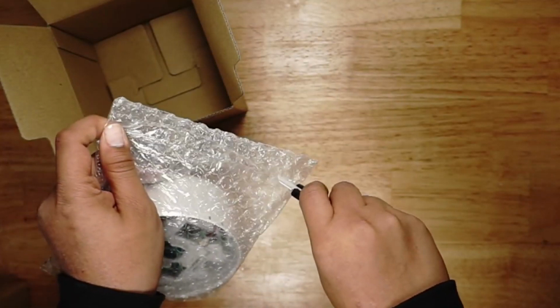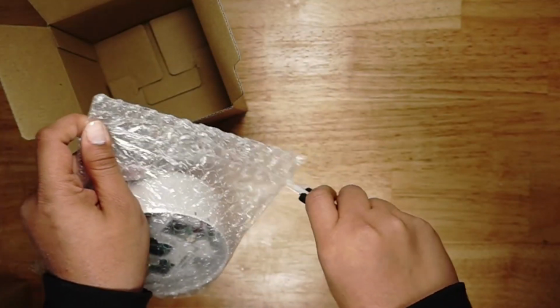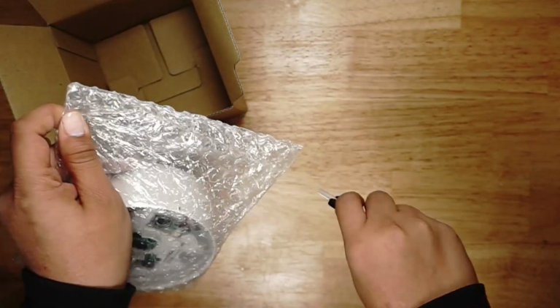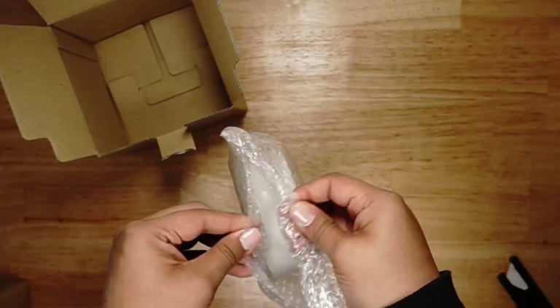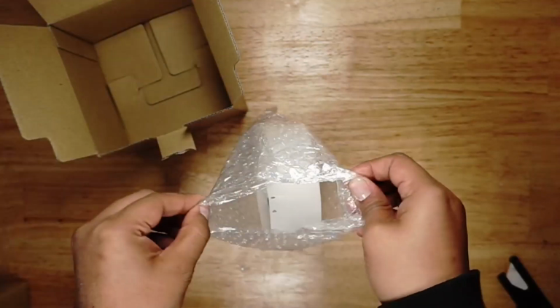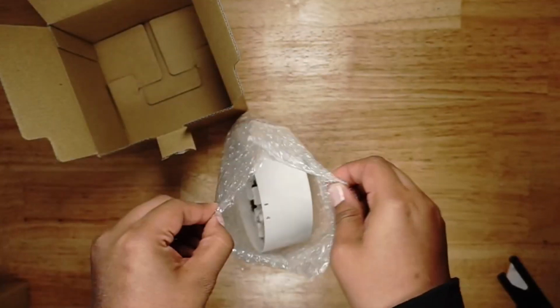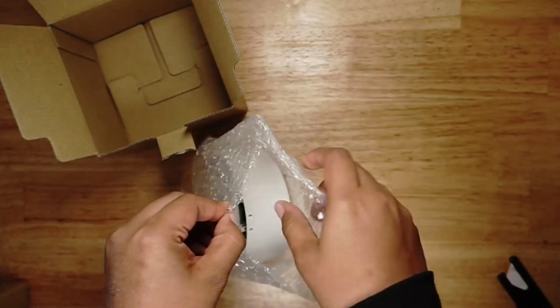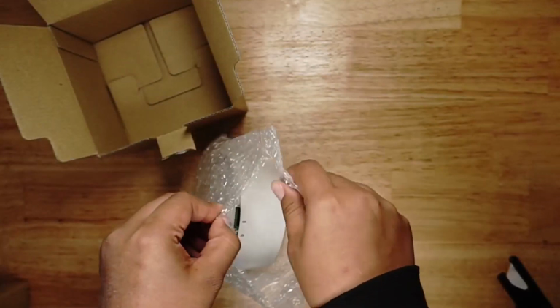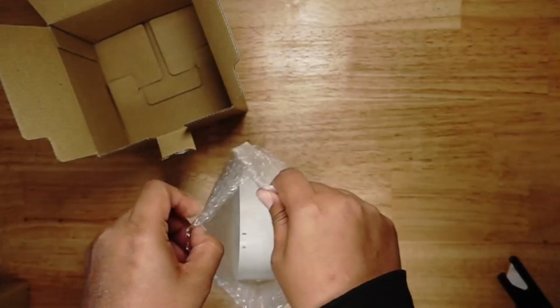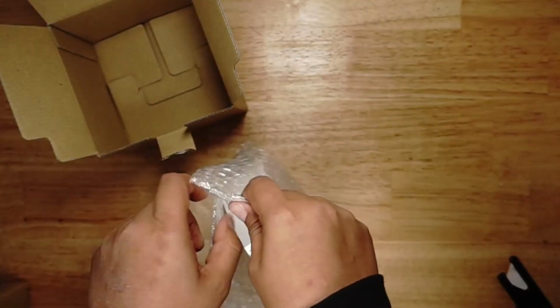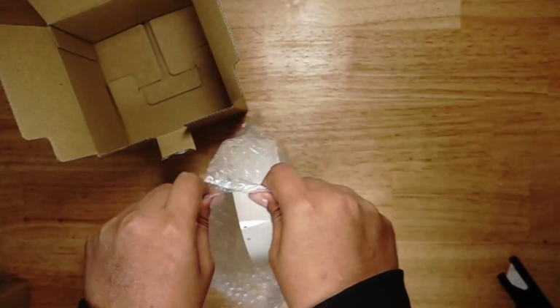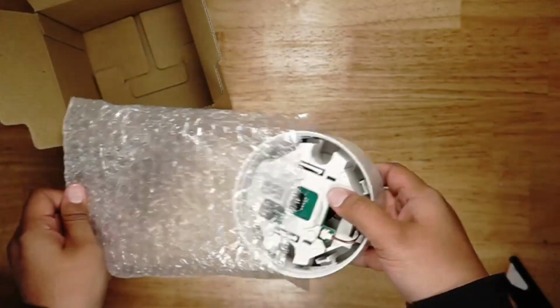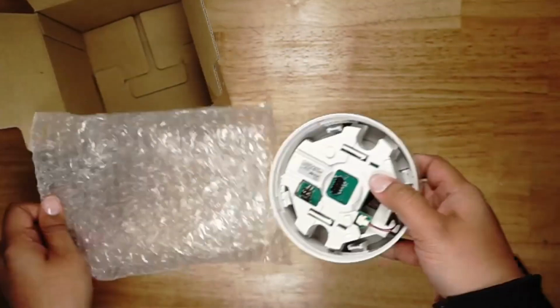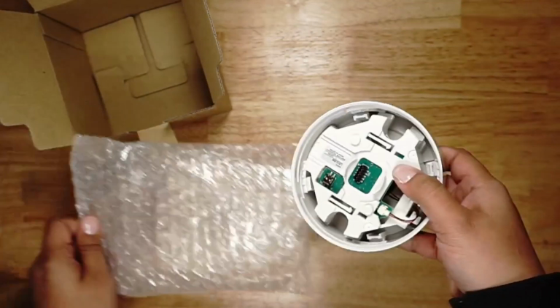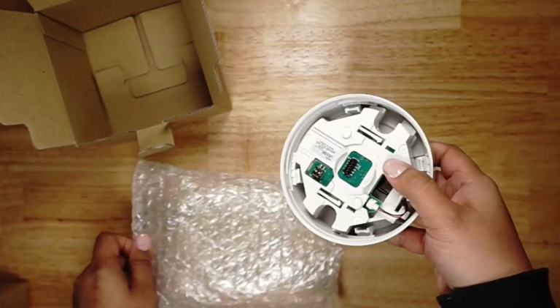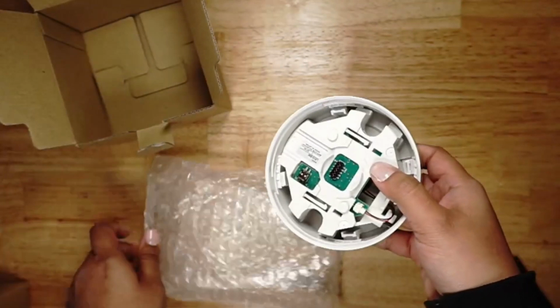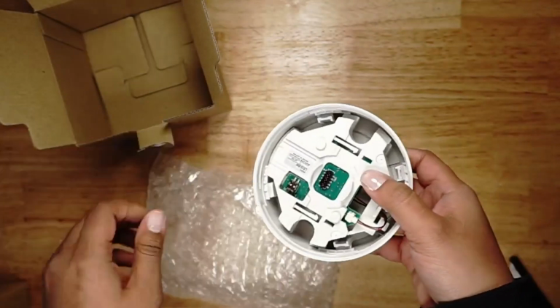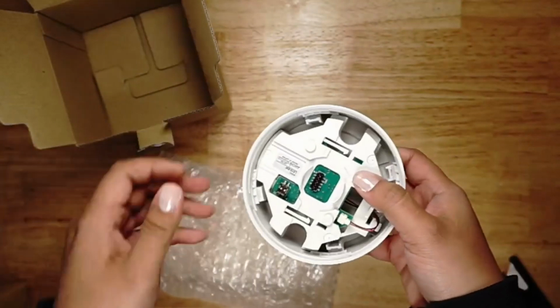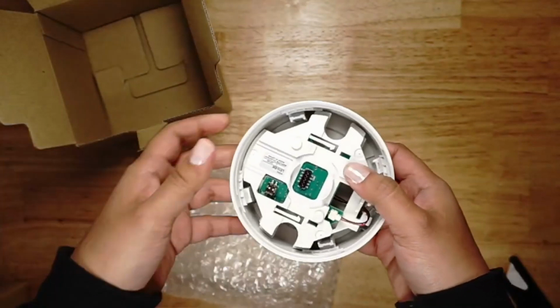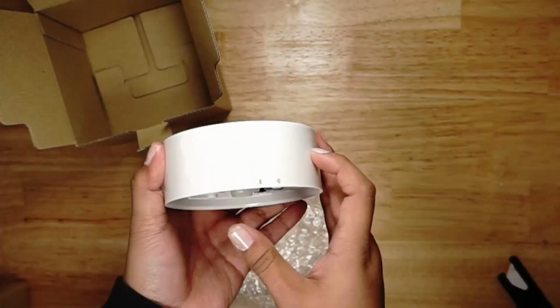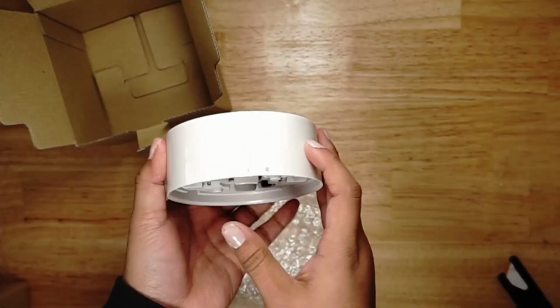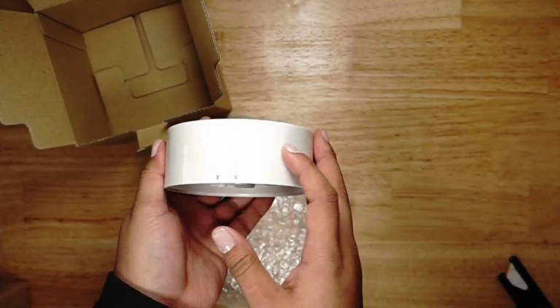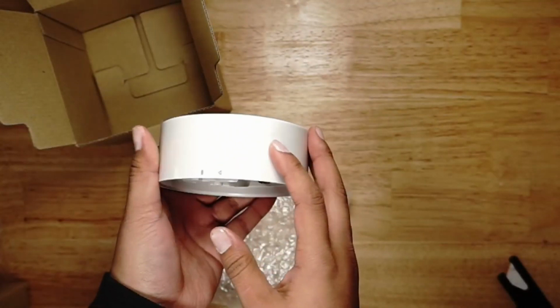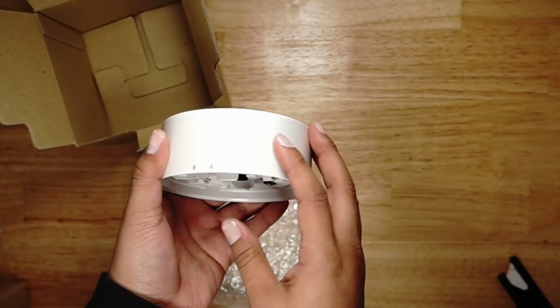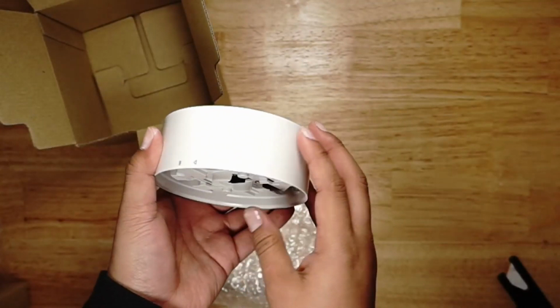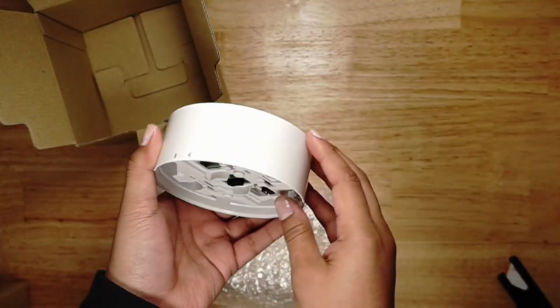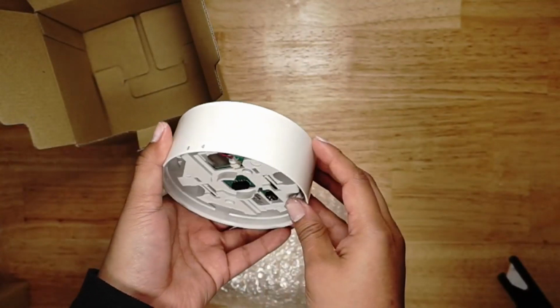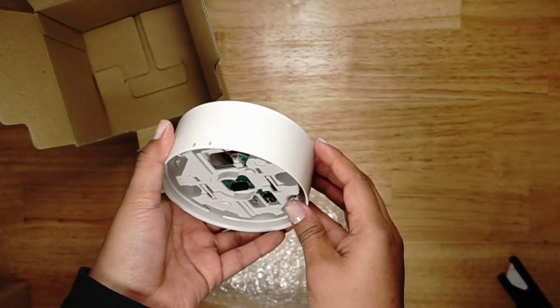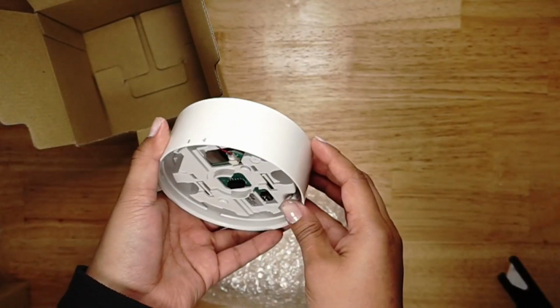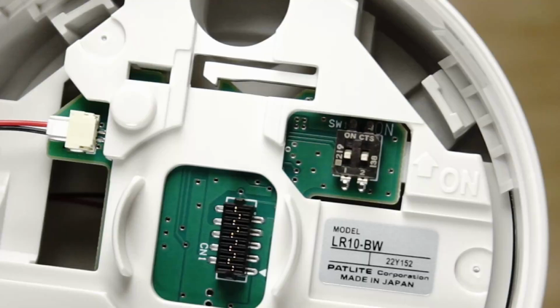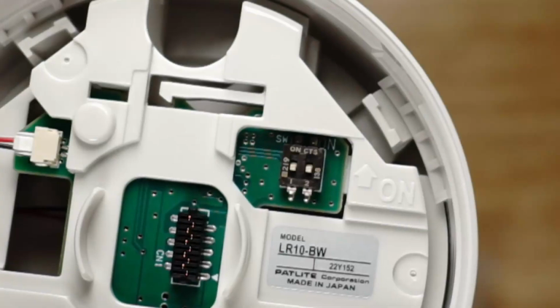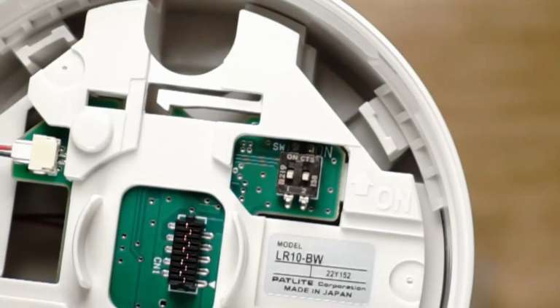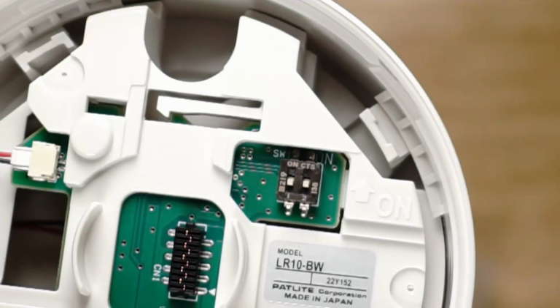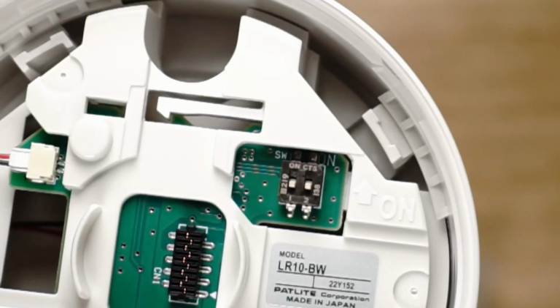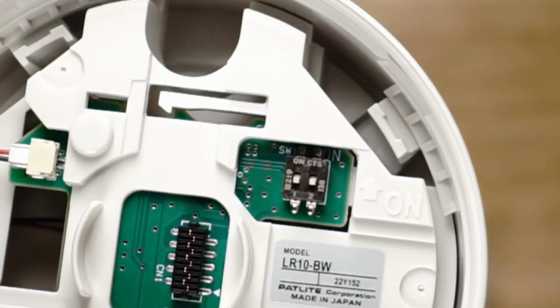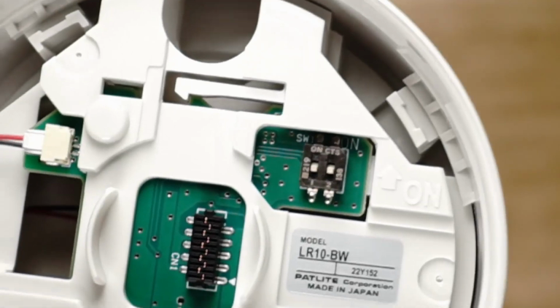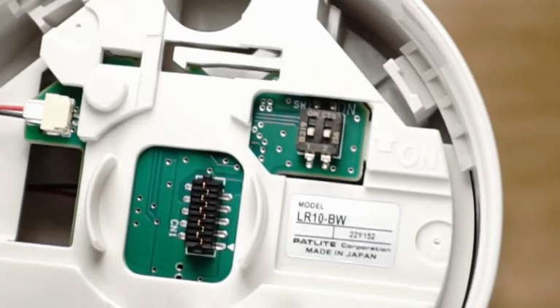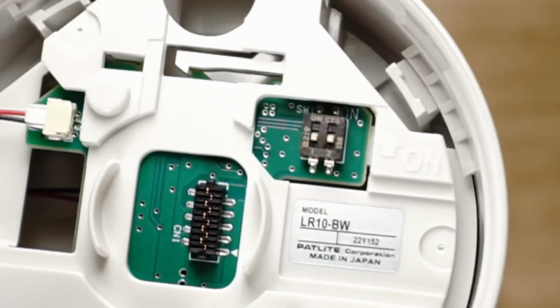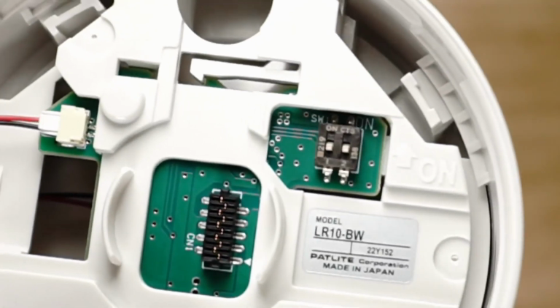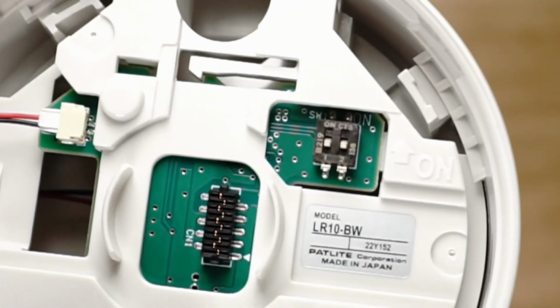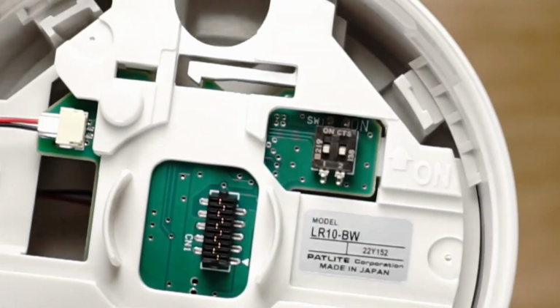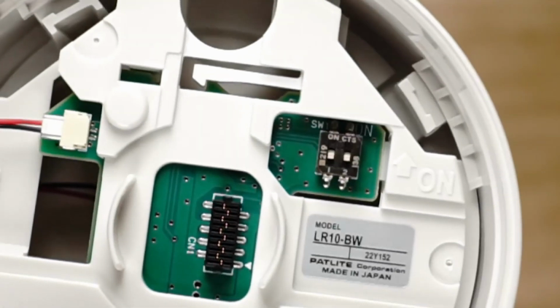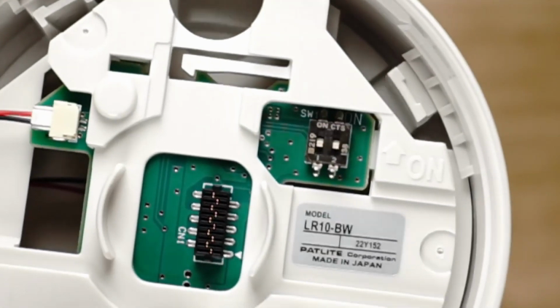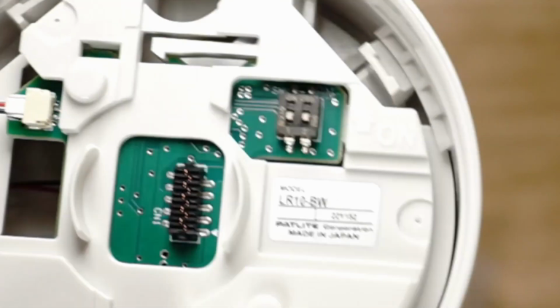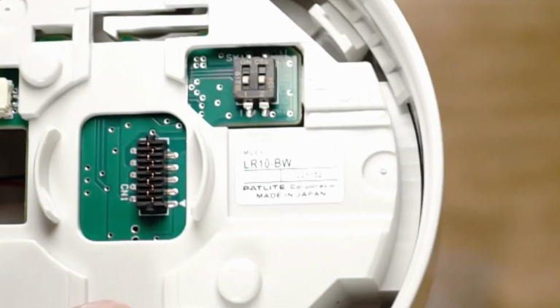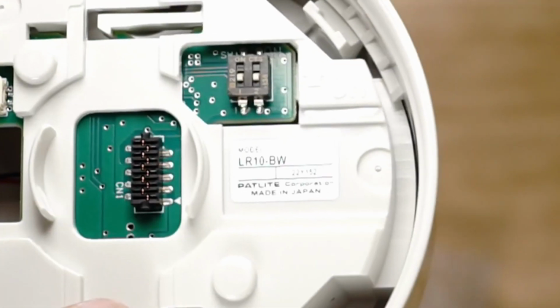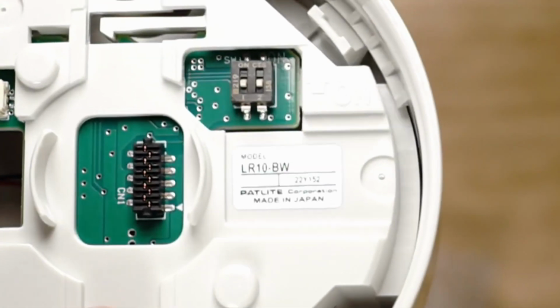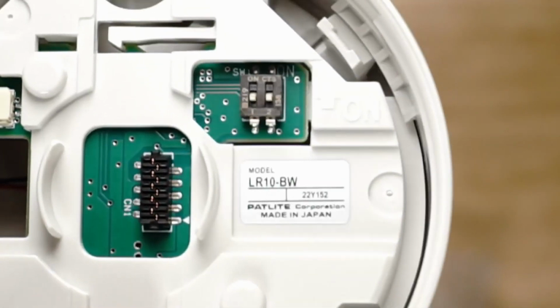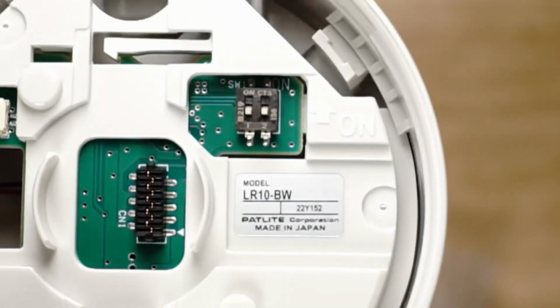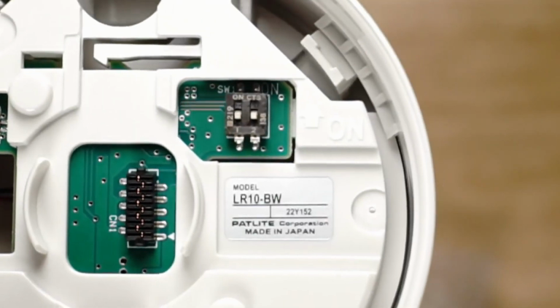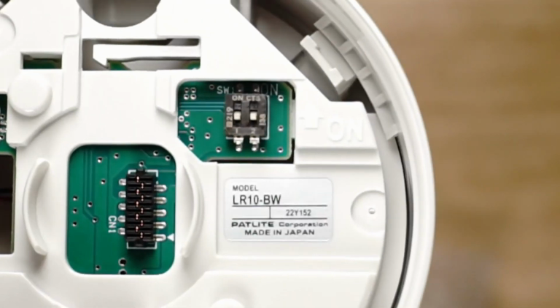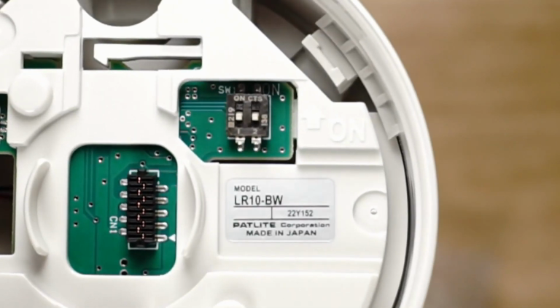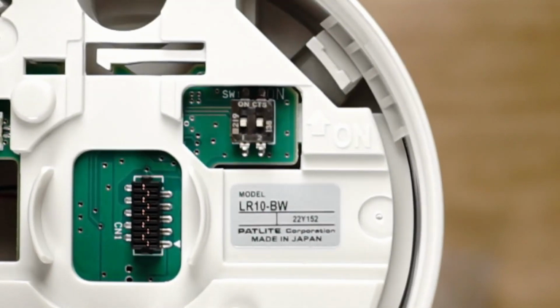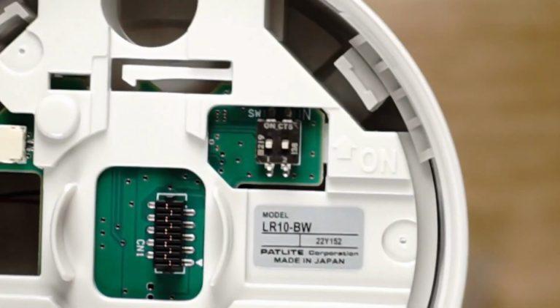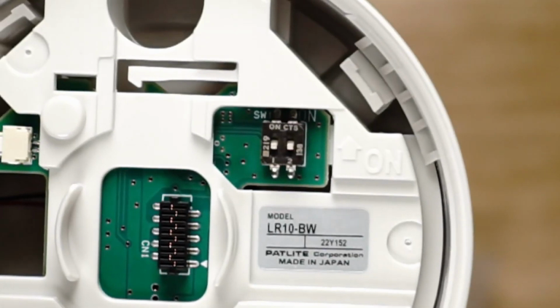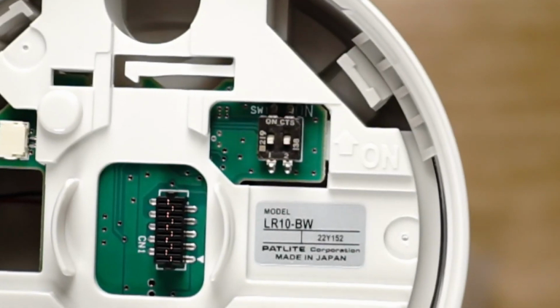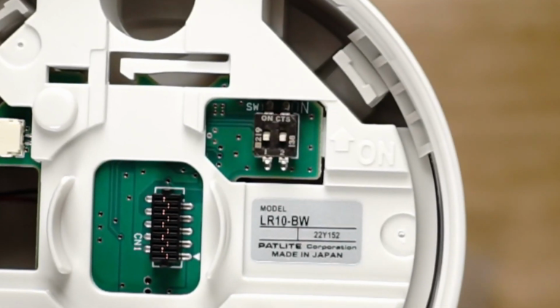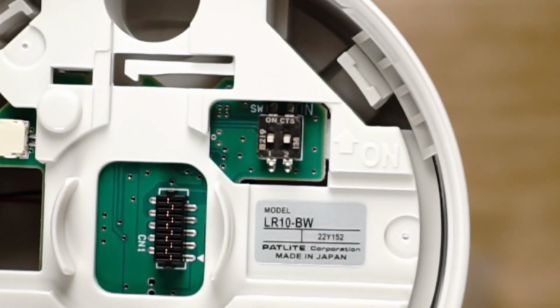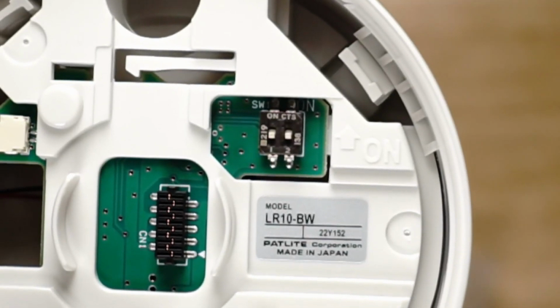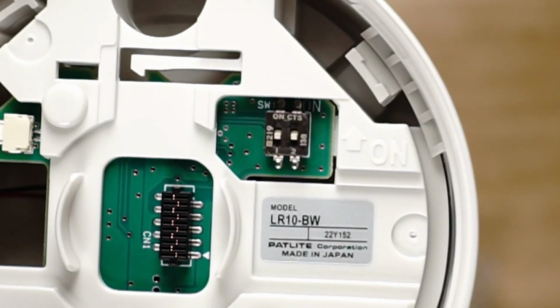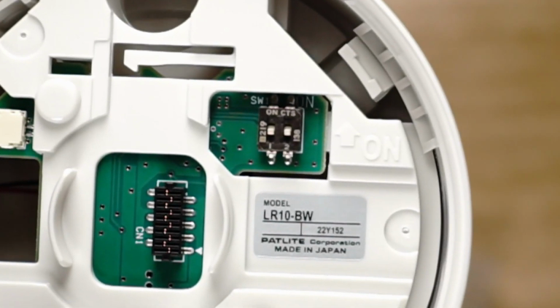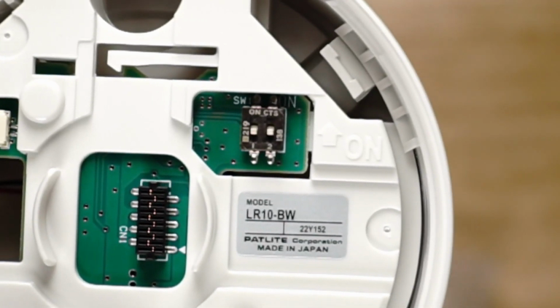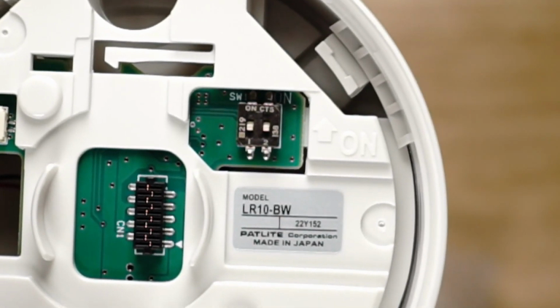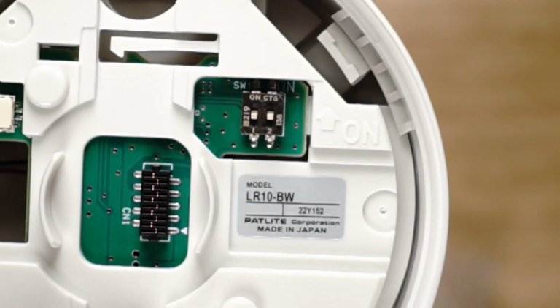A tool can be used to unwrap the buzzer module. The dip switch on the underside of the buzzer module is to change the buzzer patterns.